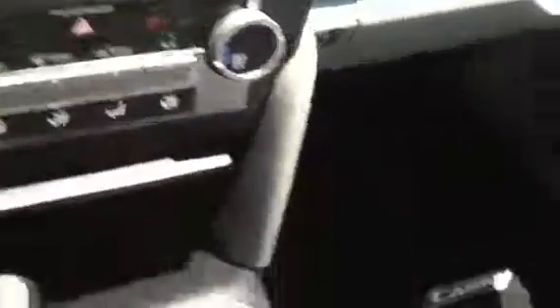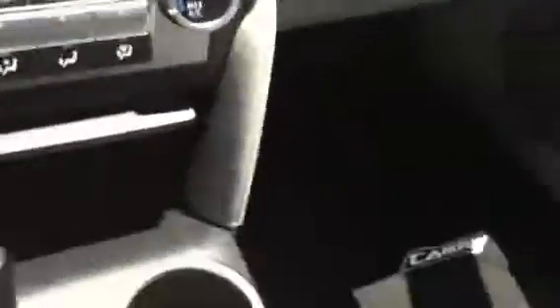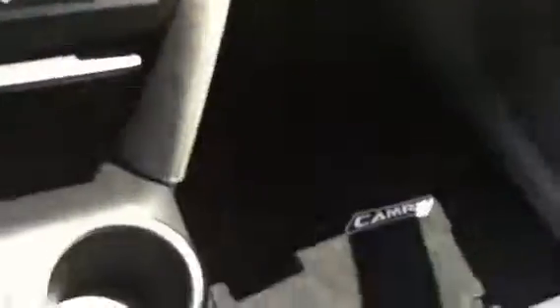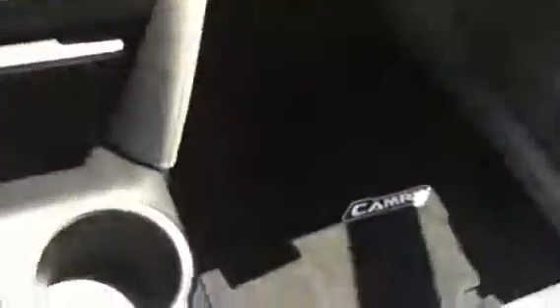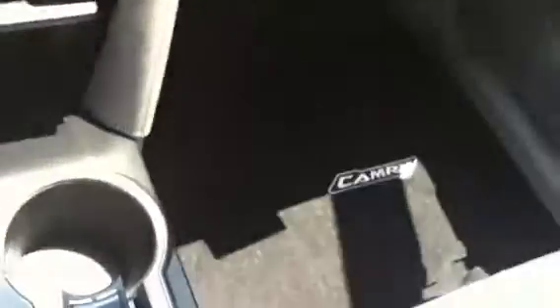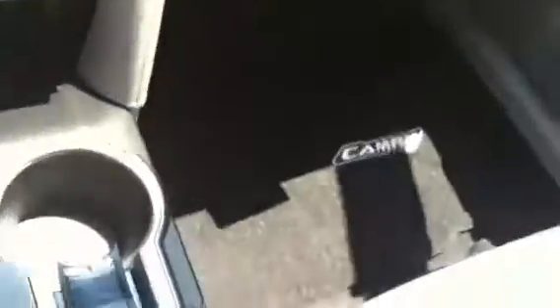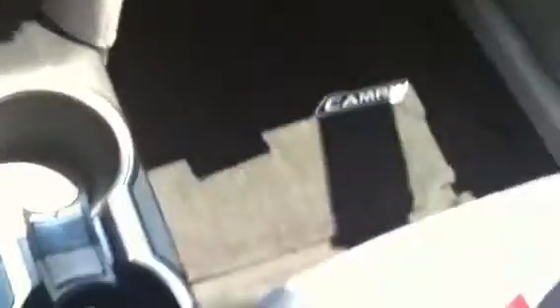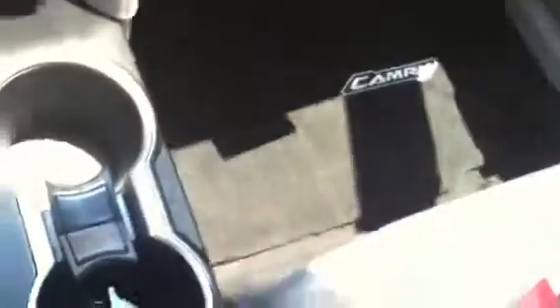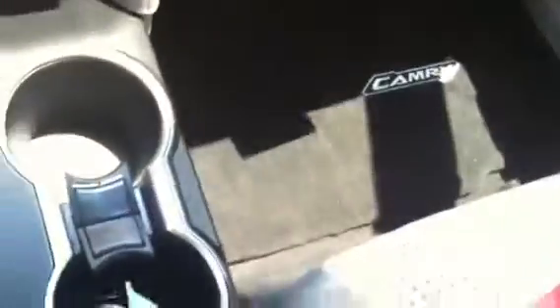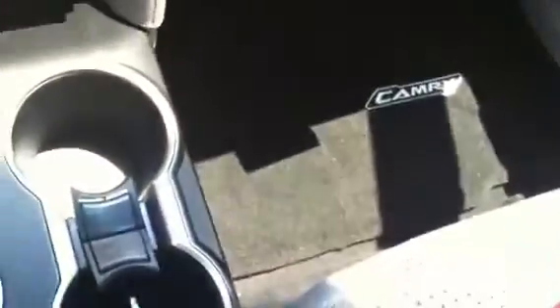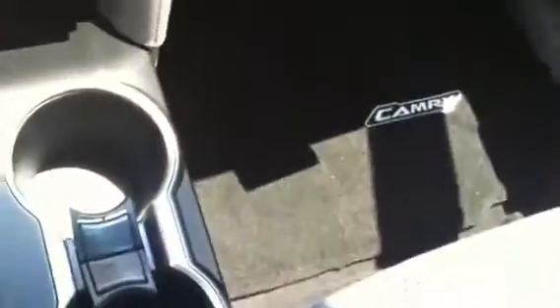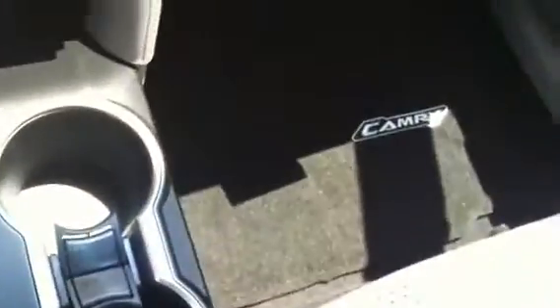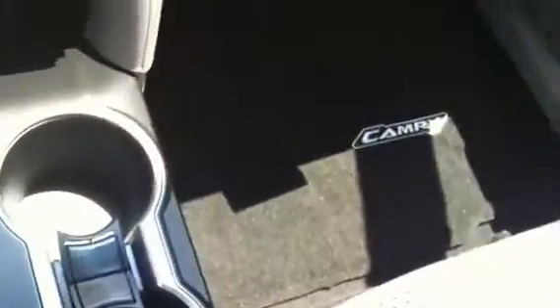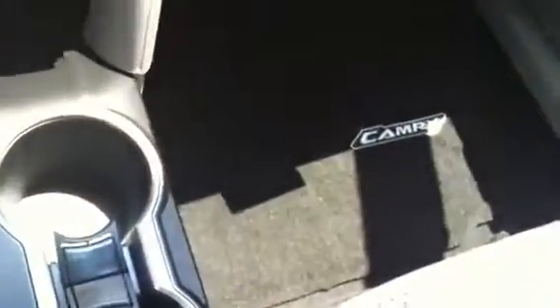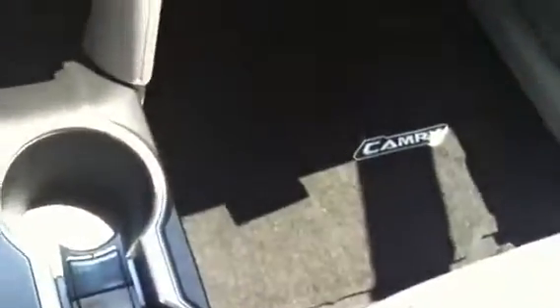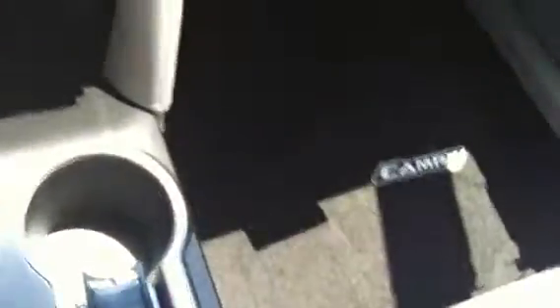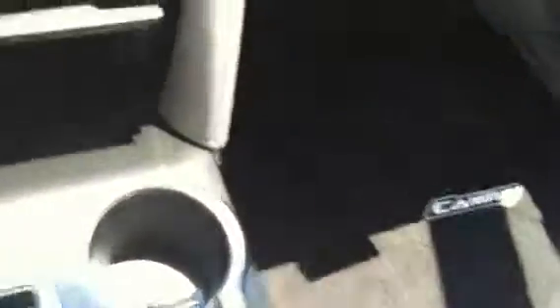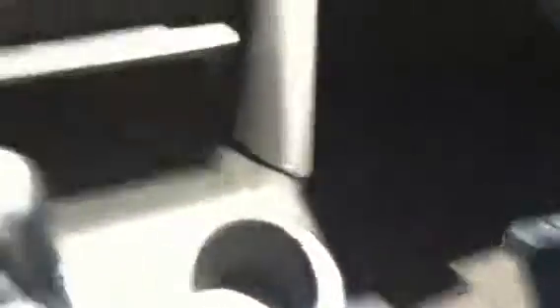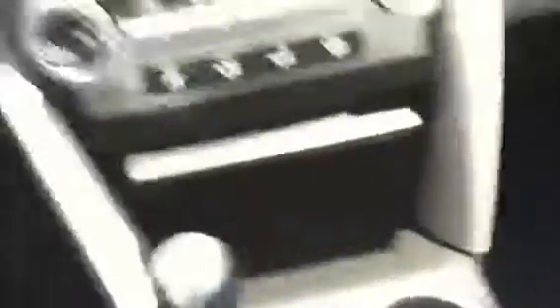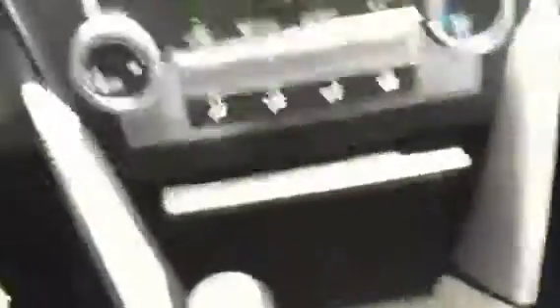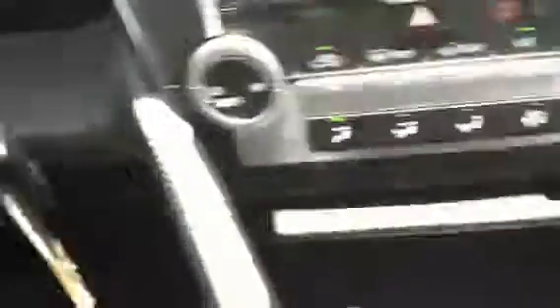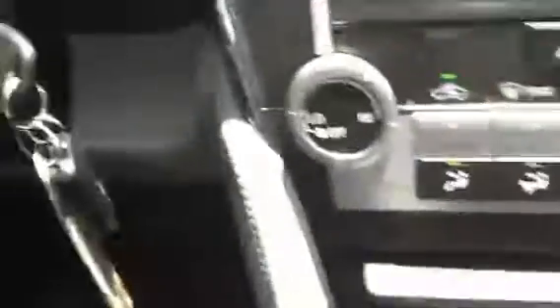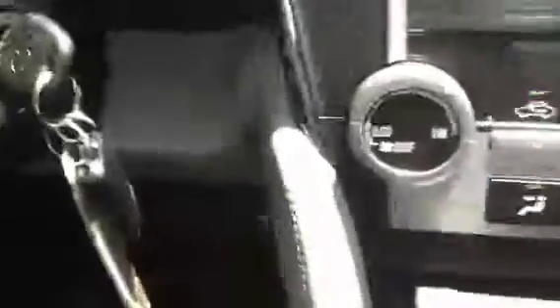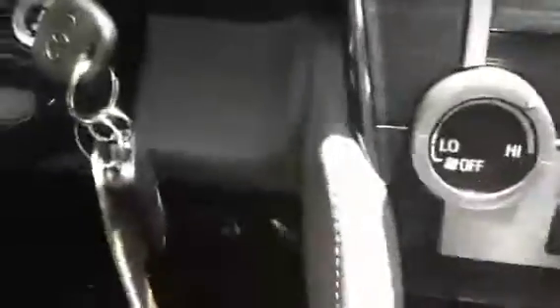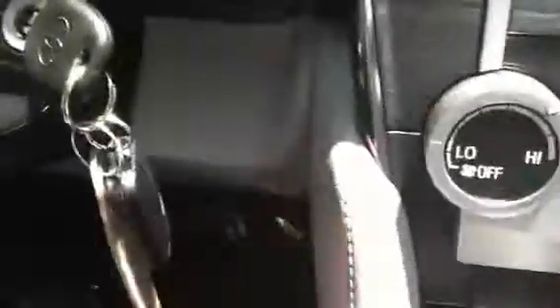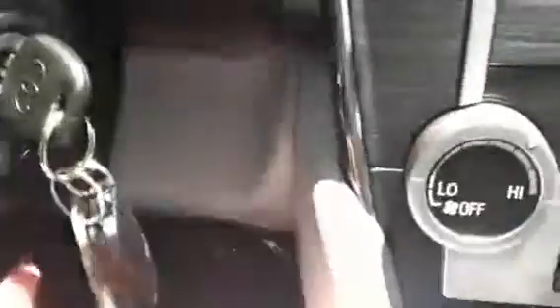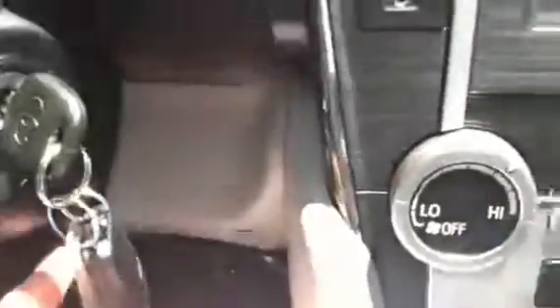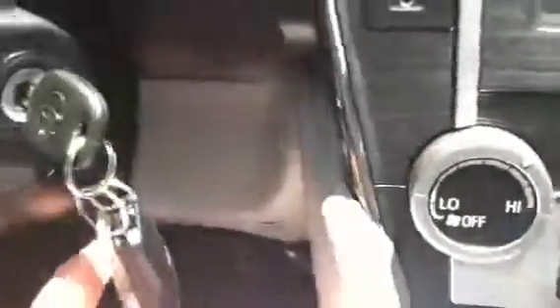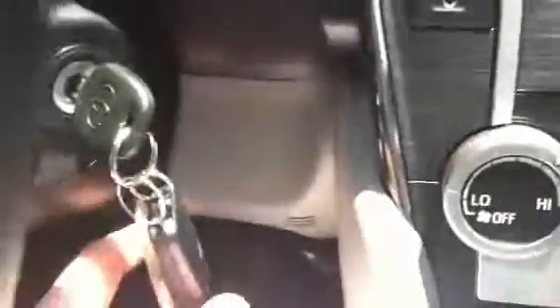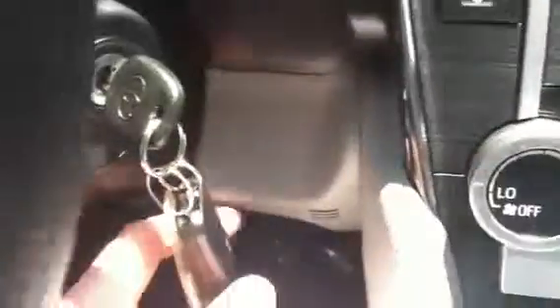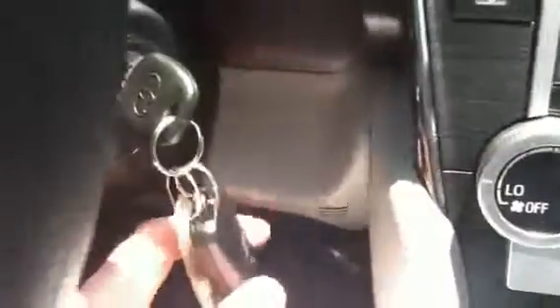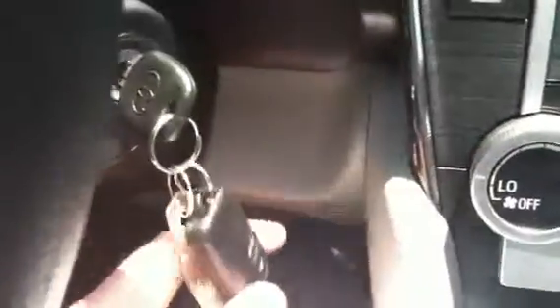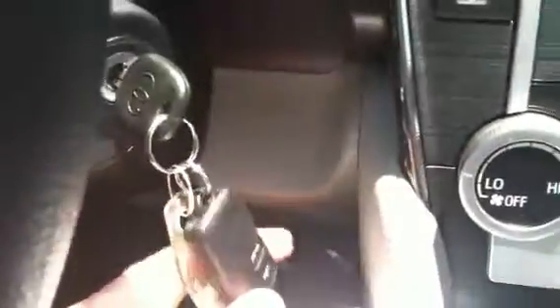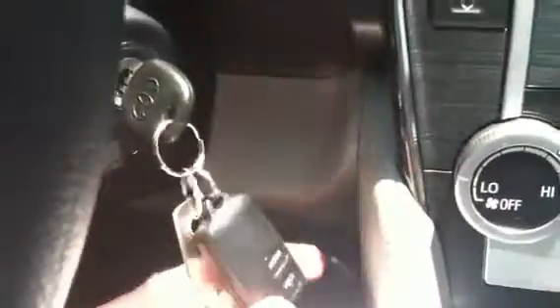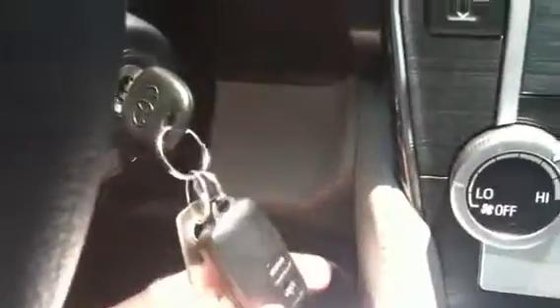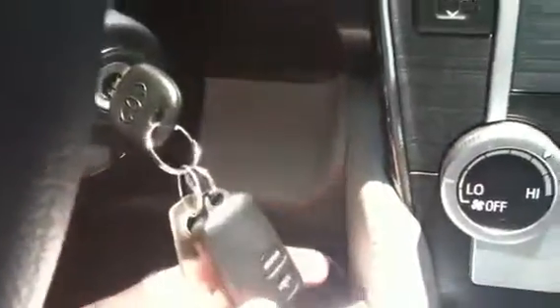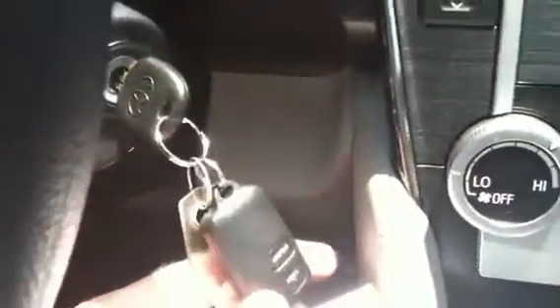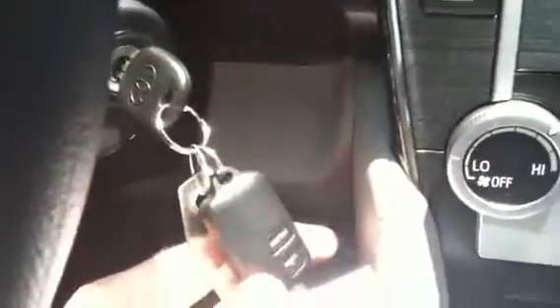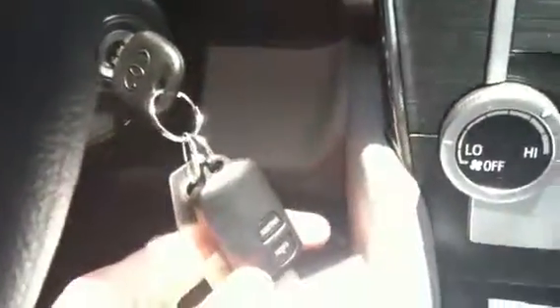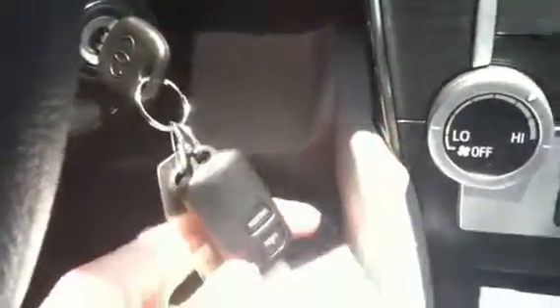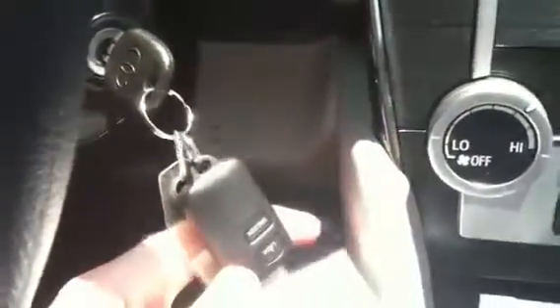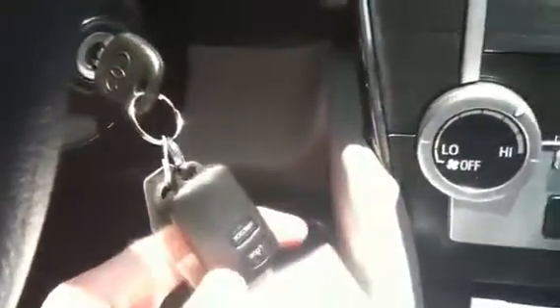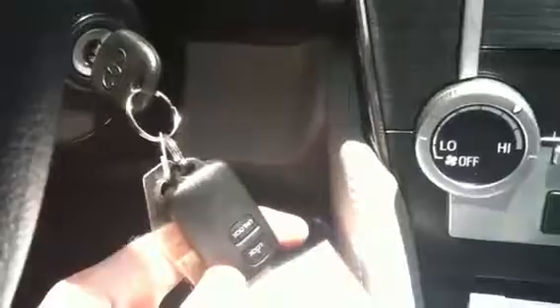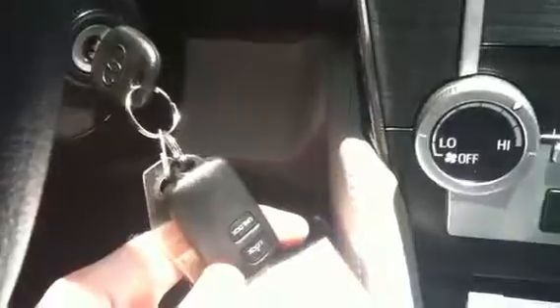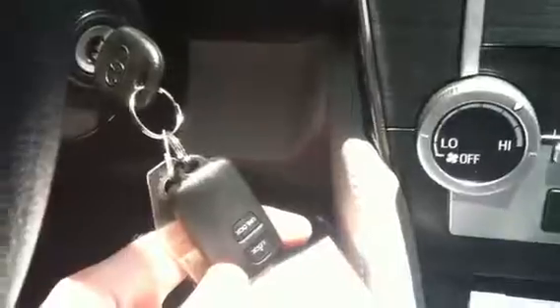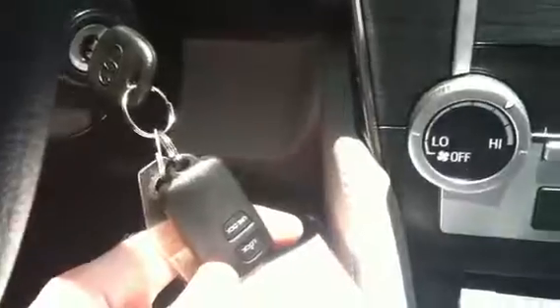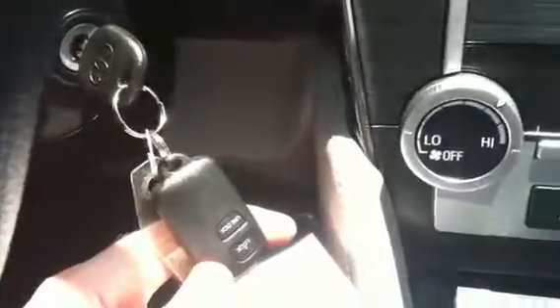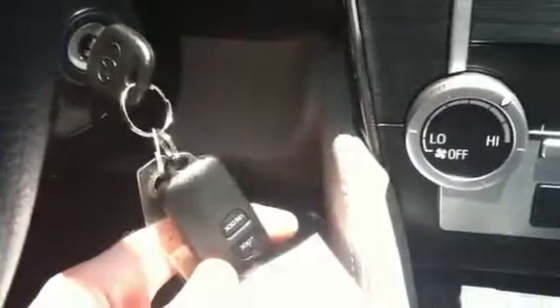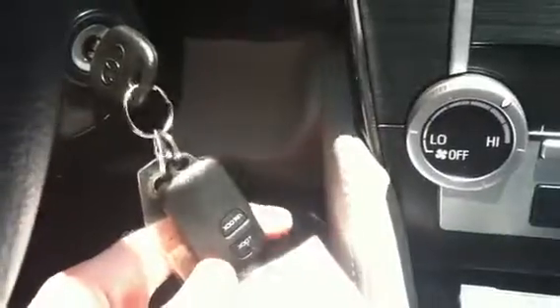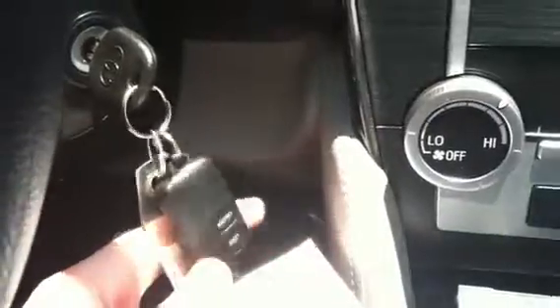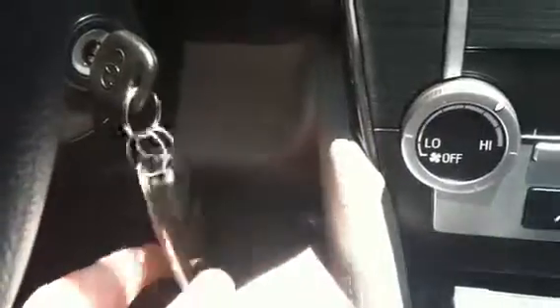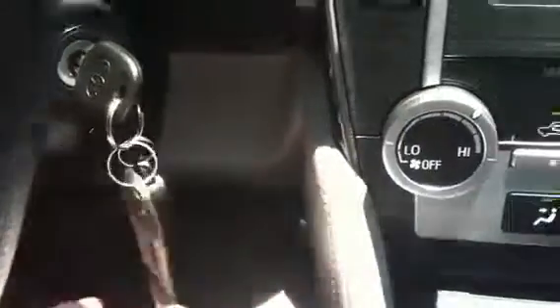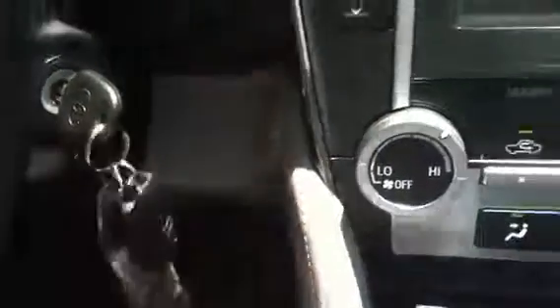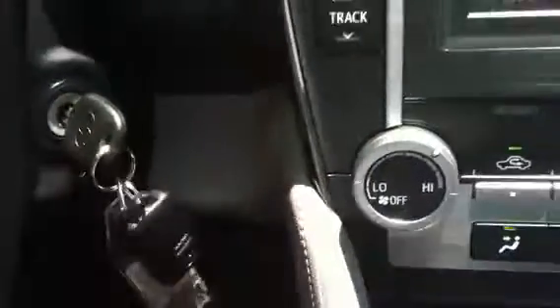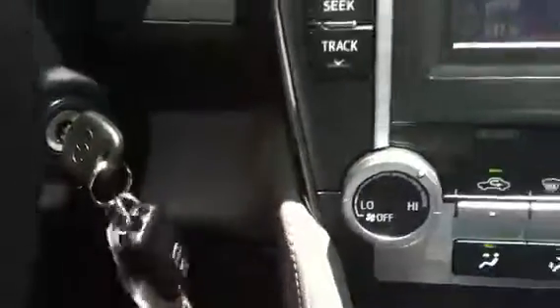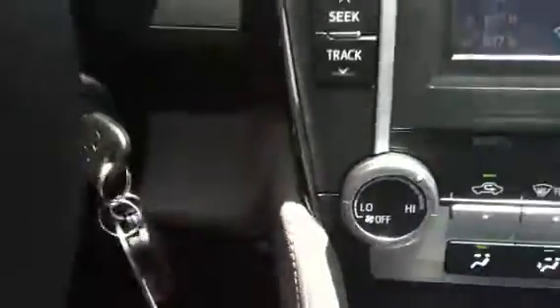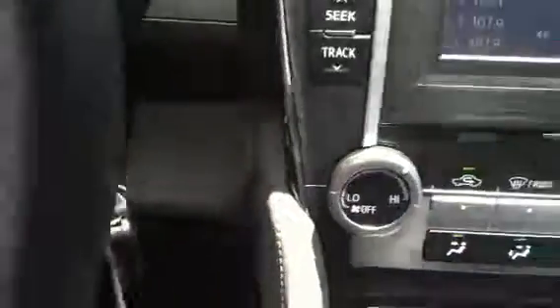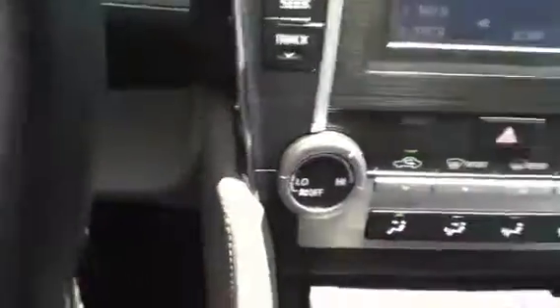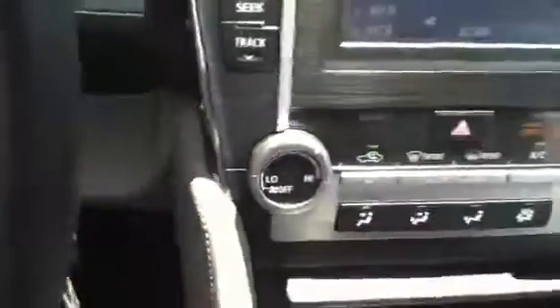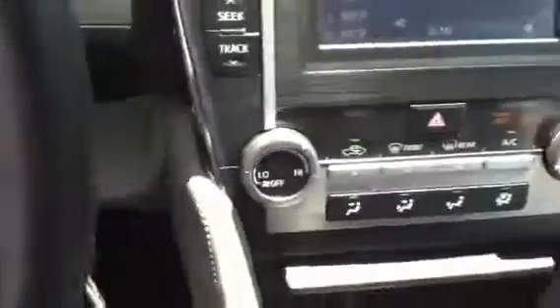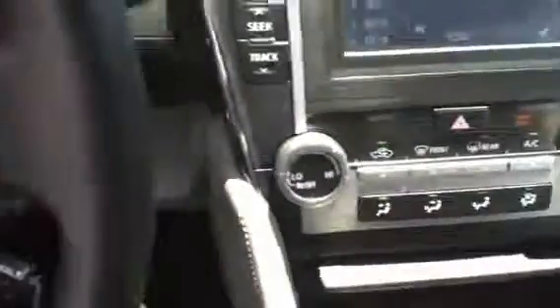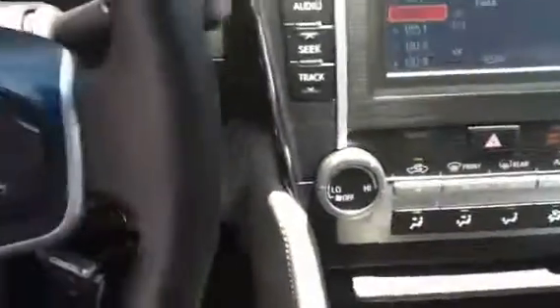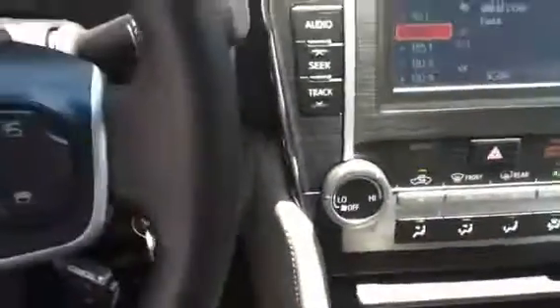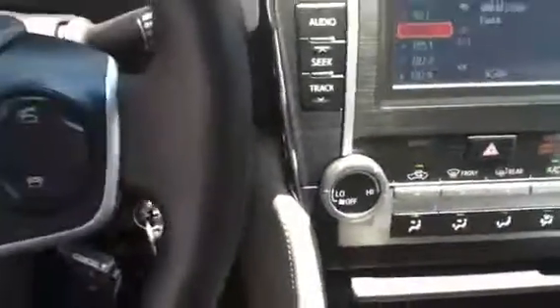There would be the Camry decaled floor mats, and then the keyless entry can allow you to unlock and lock the car remotely.